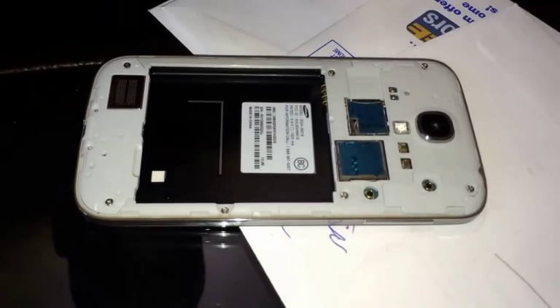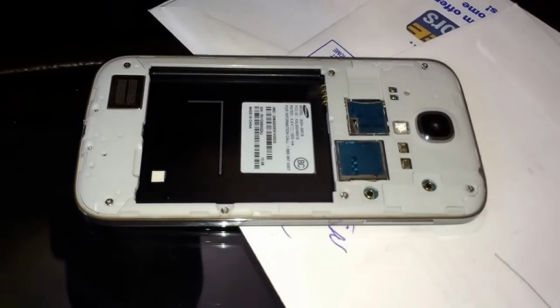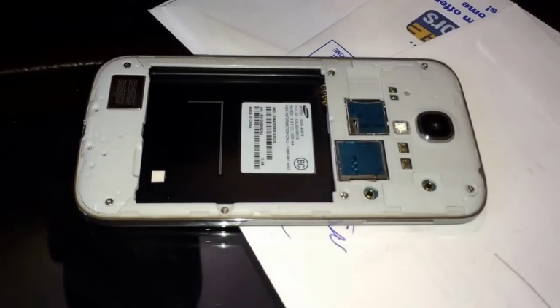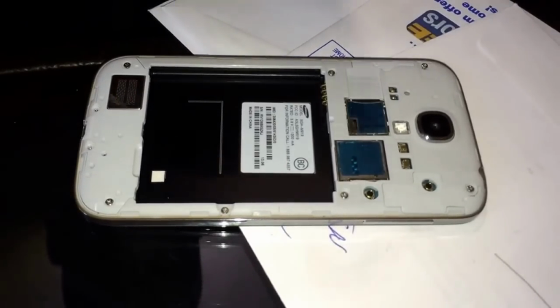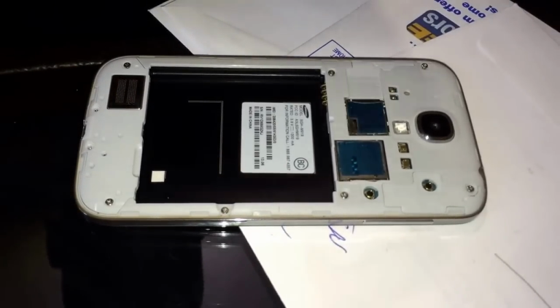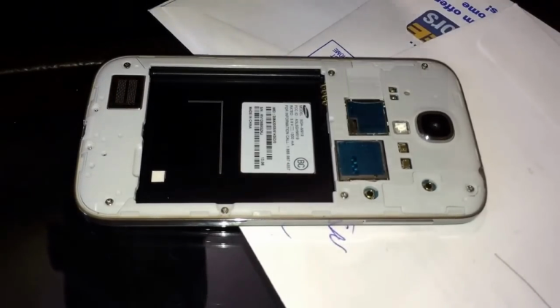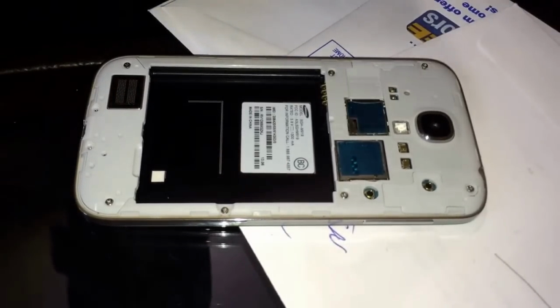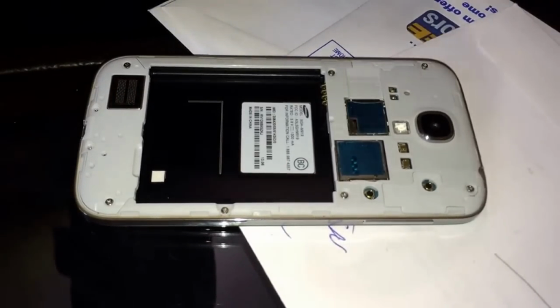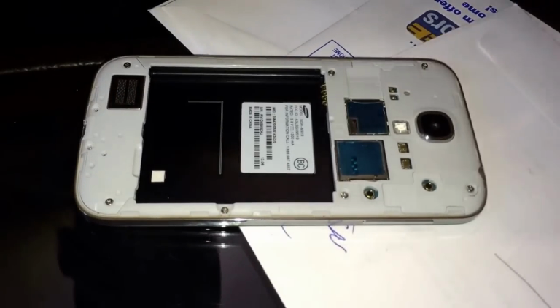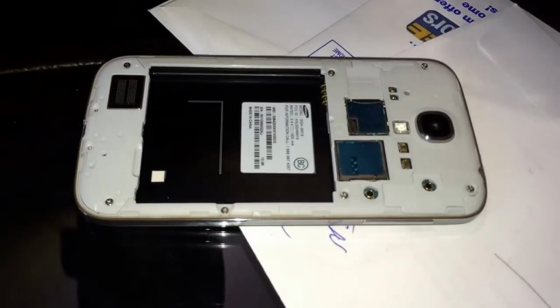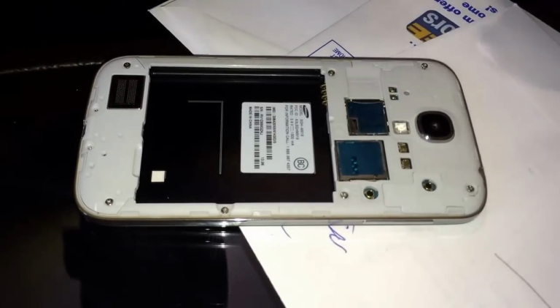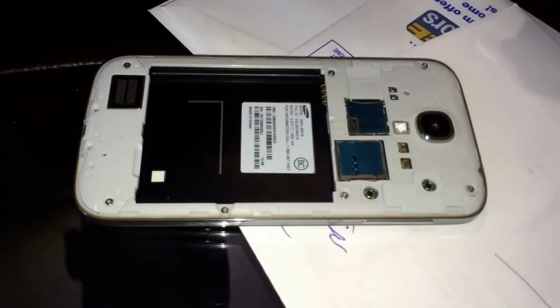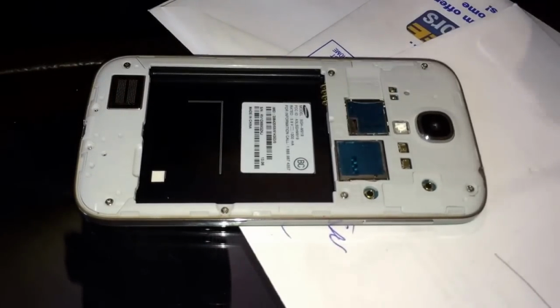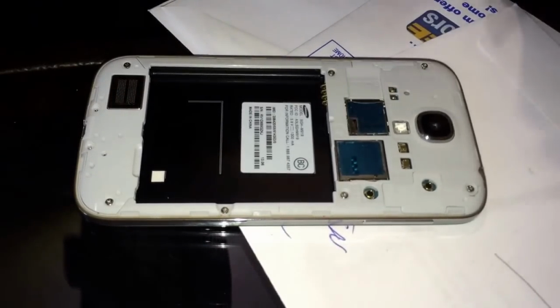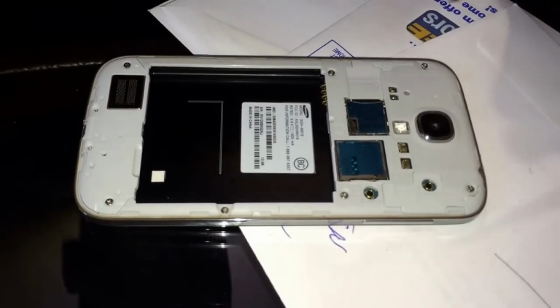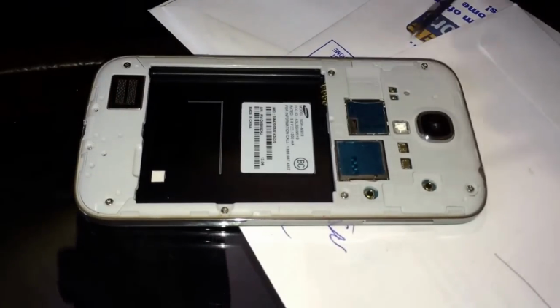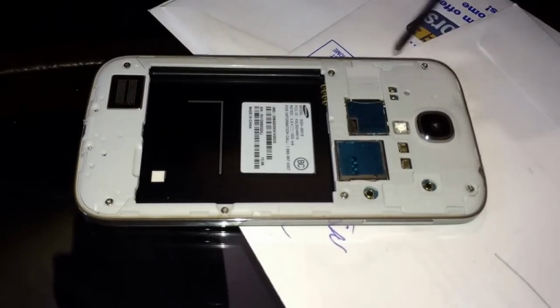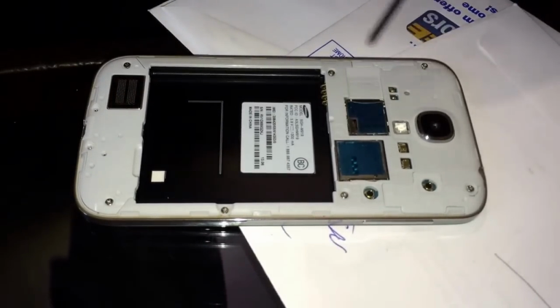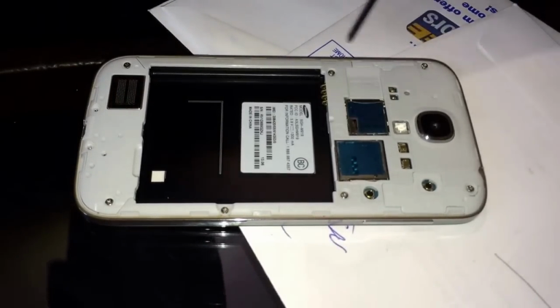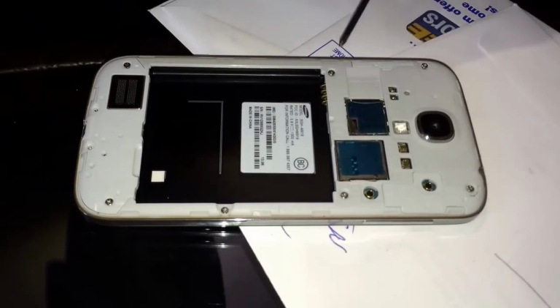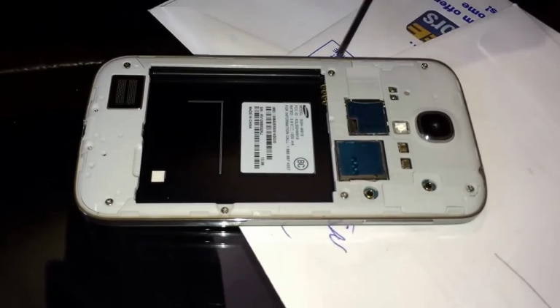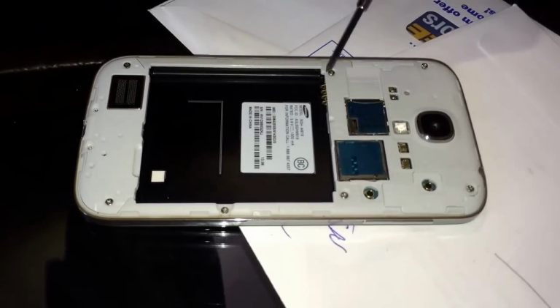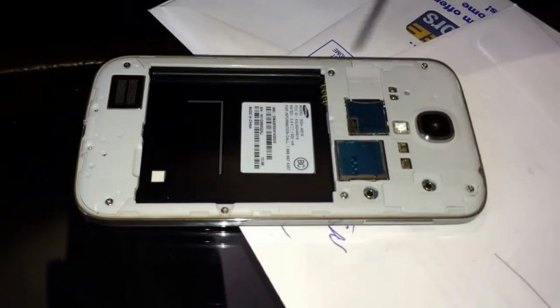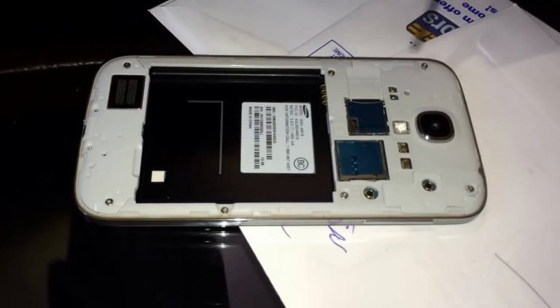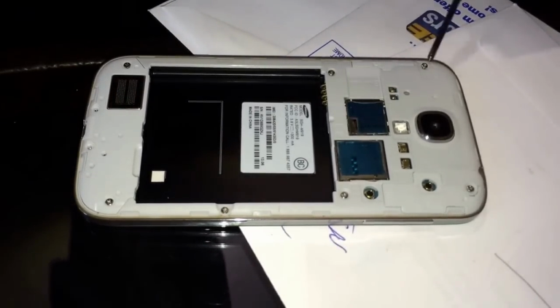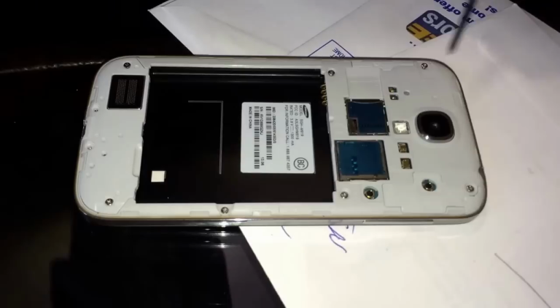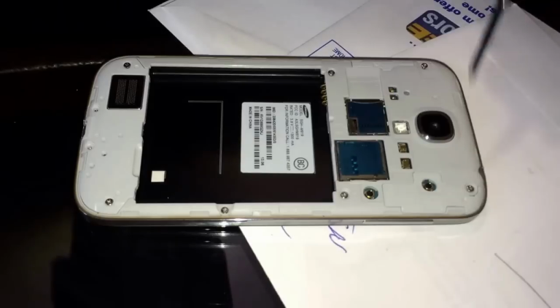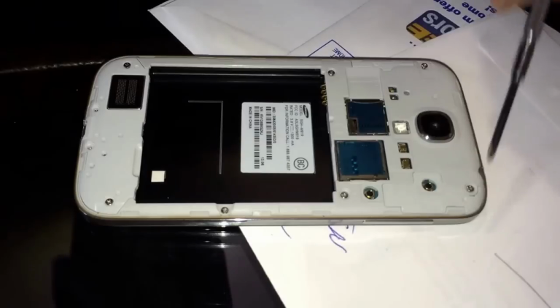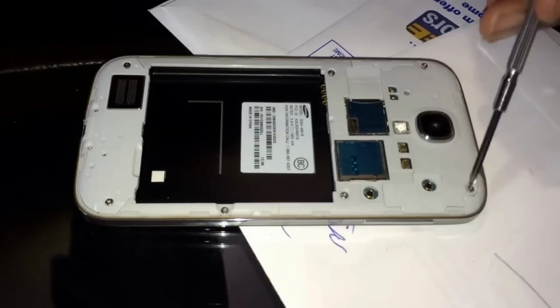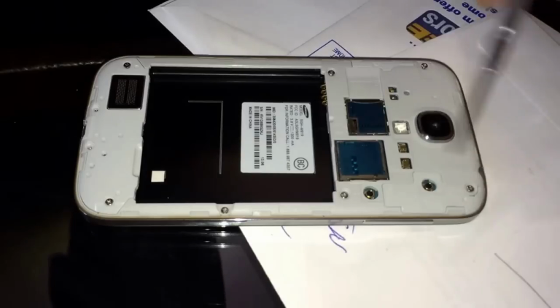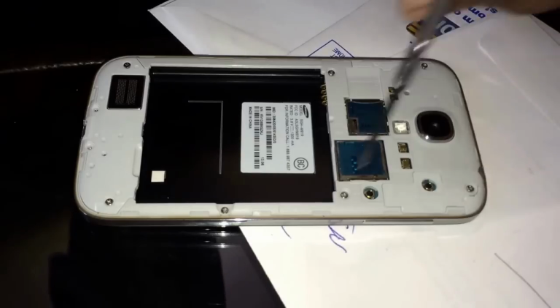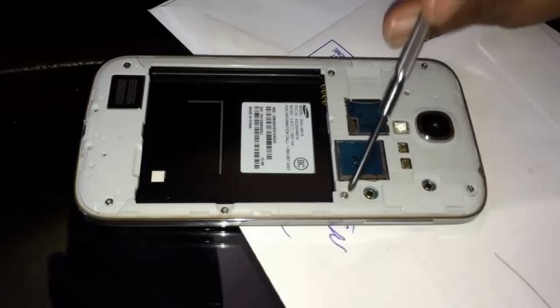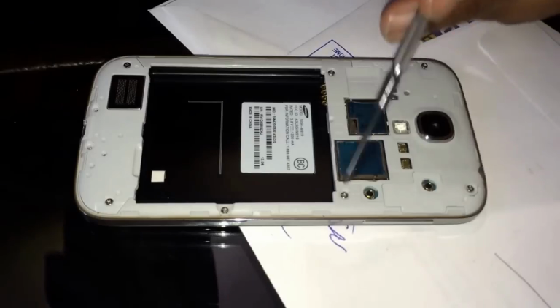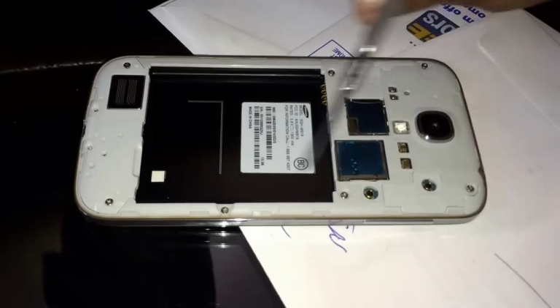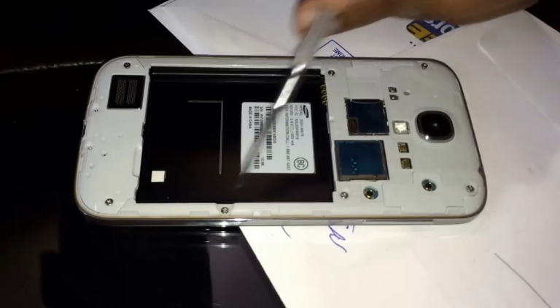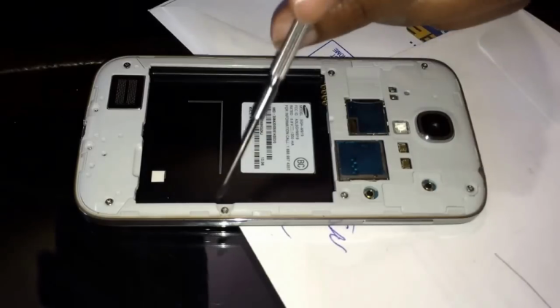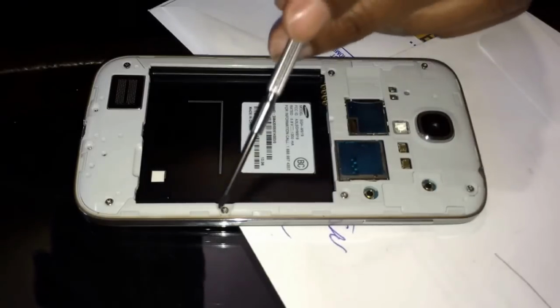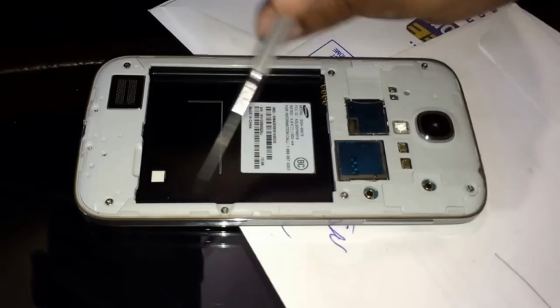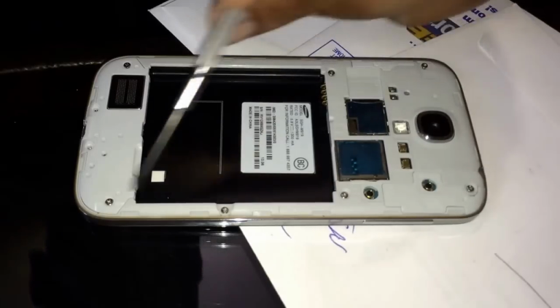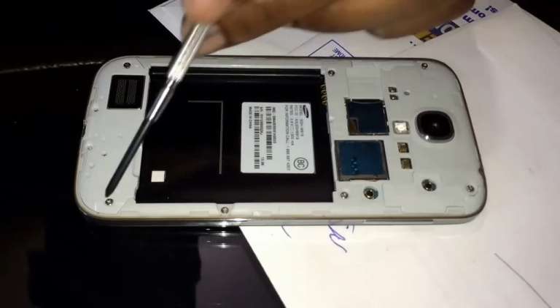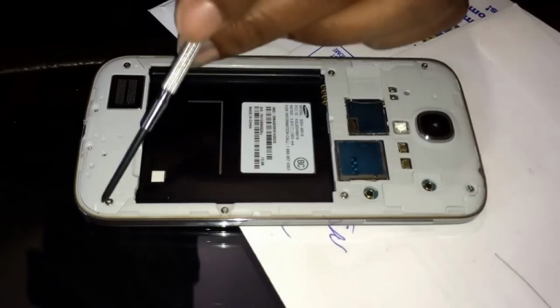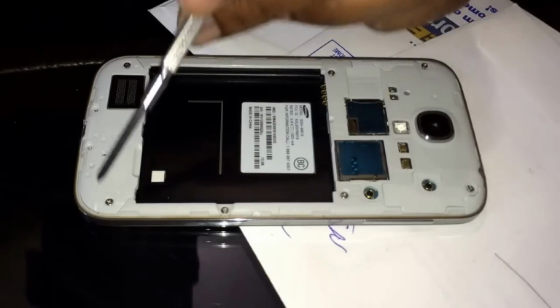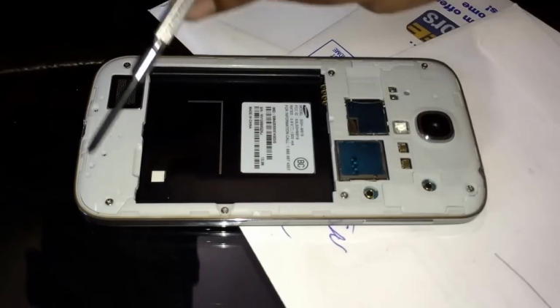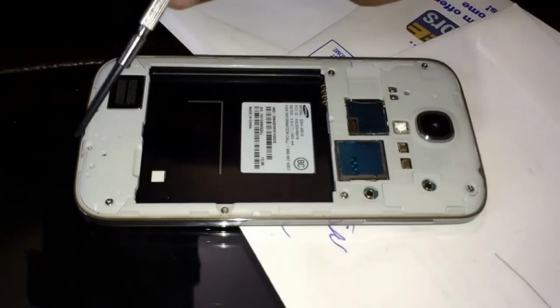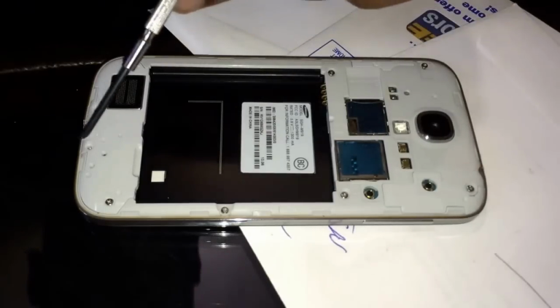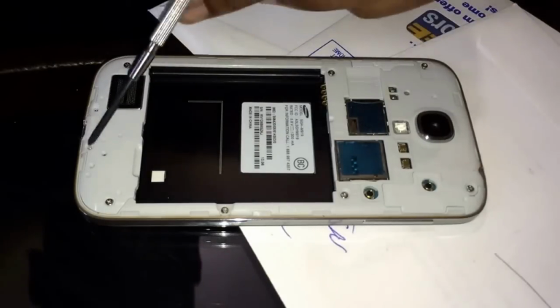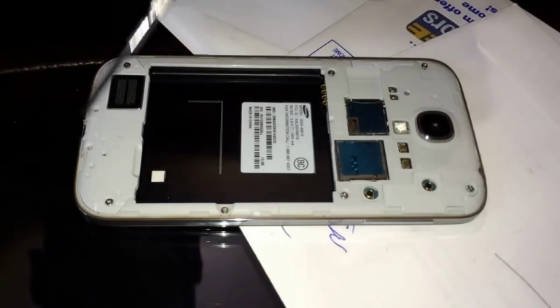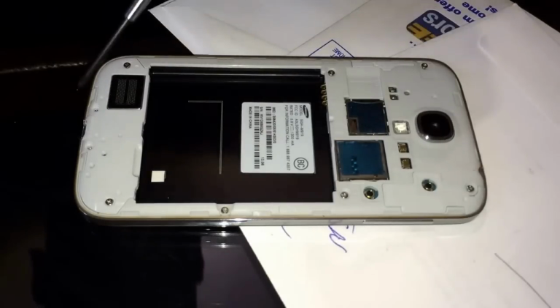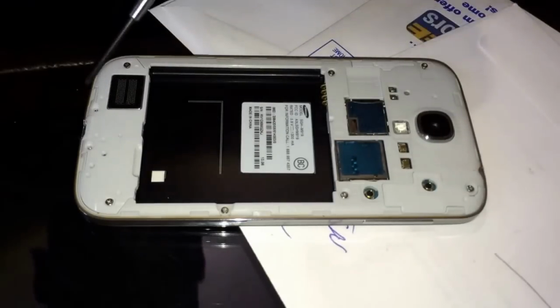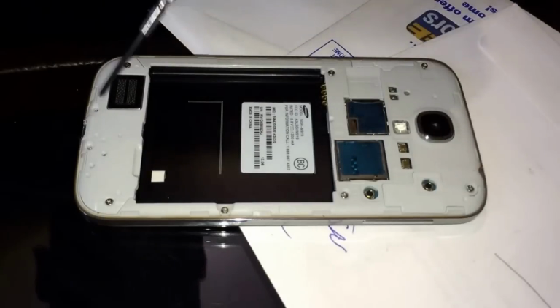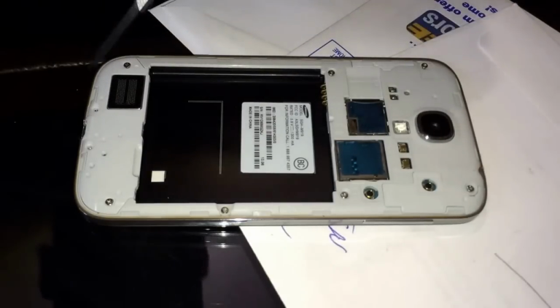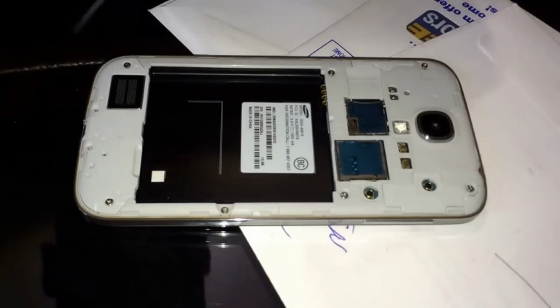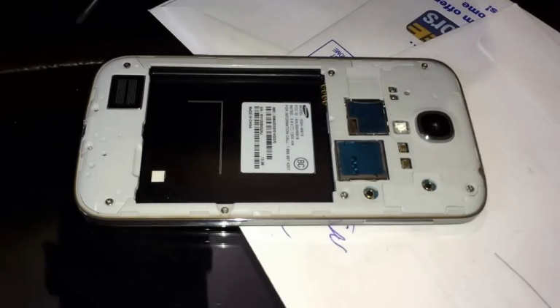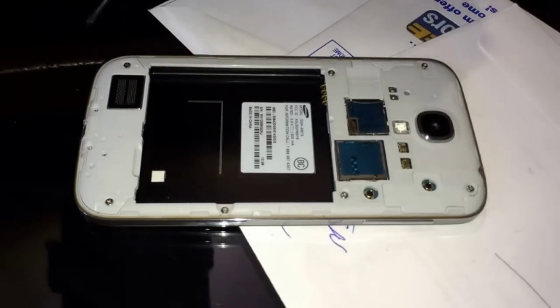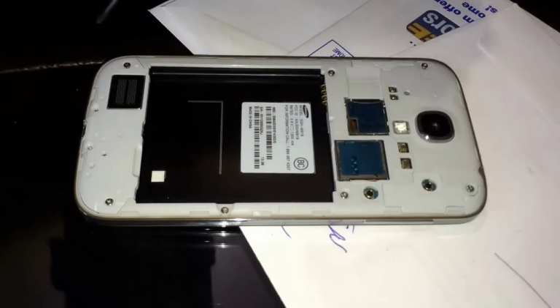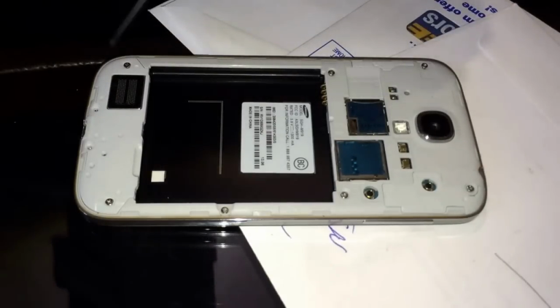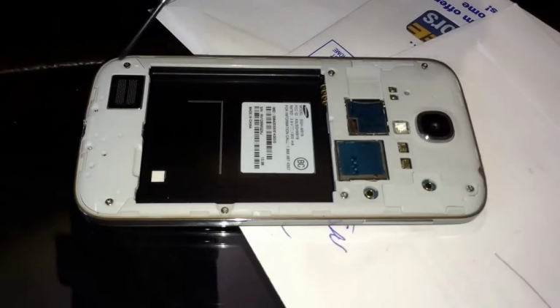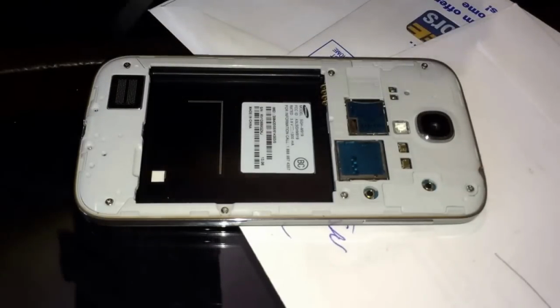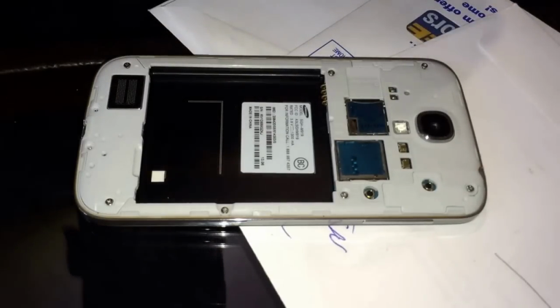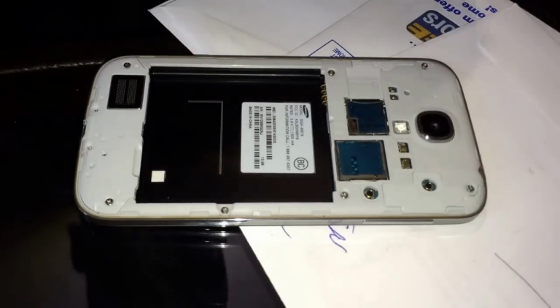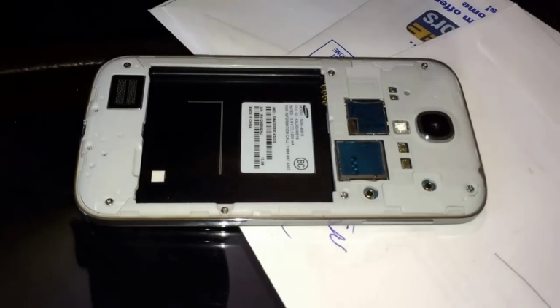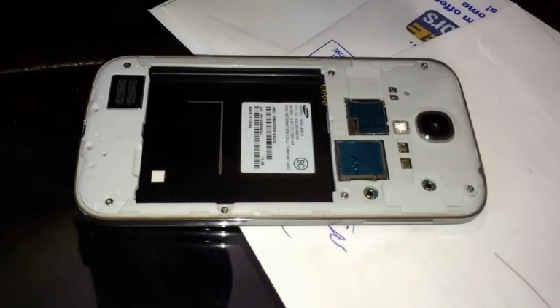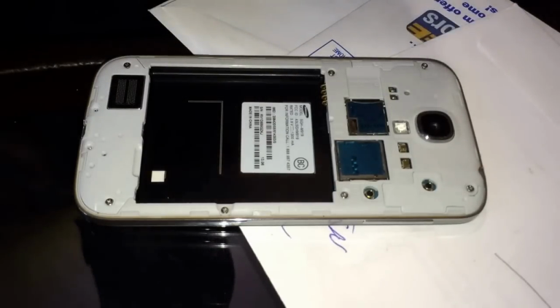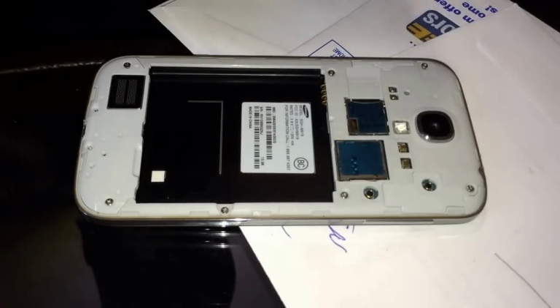Two more screws here — let's see, there's one, two, three, four, five, six, seven, eight, nine. If this doesn't work I'll be highly surprised and really shocked.